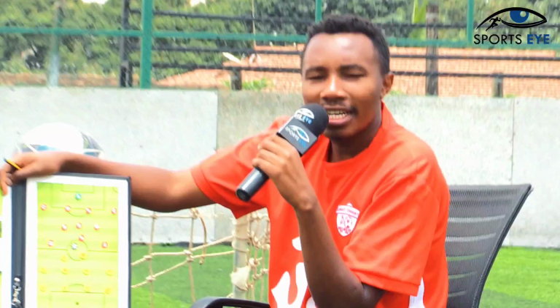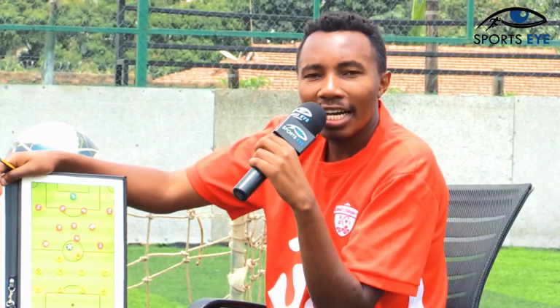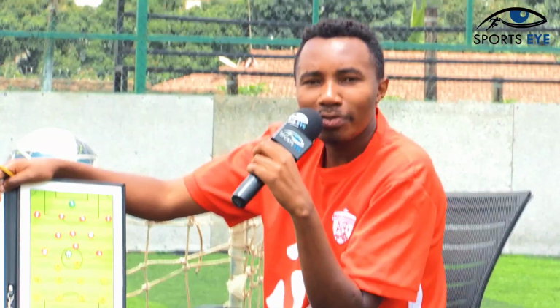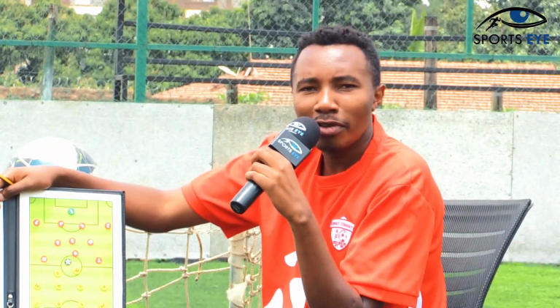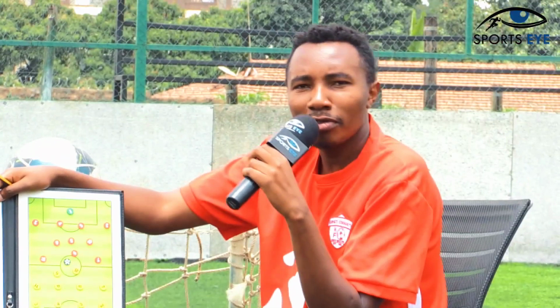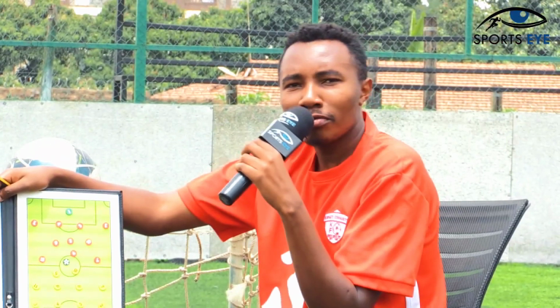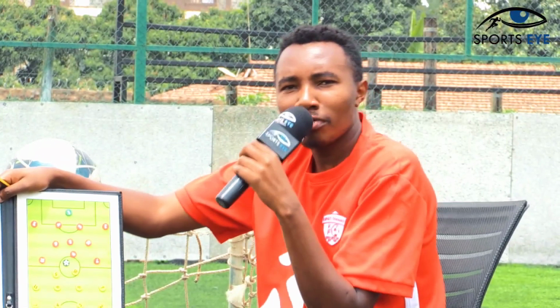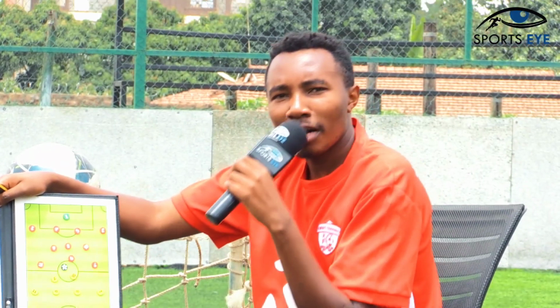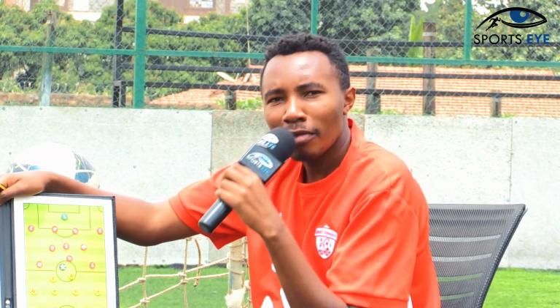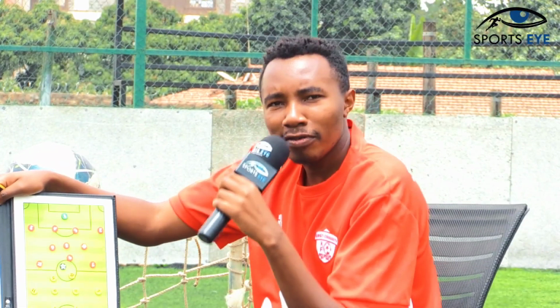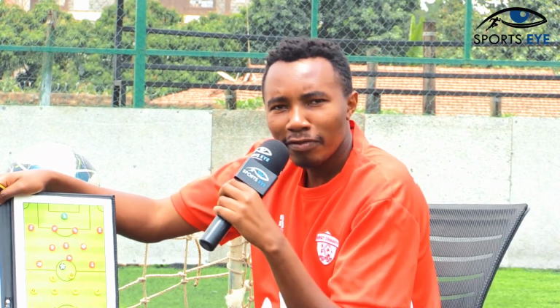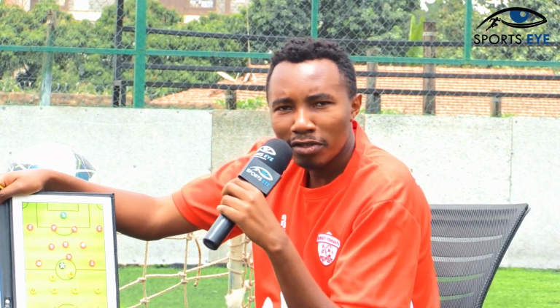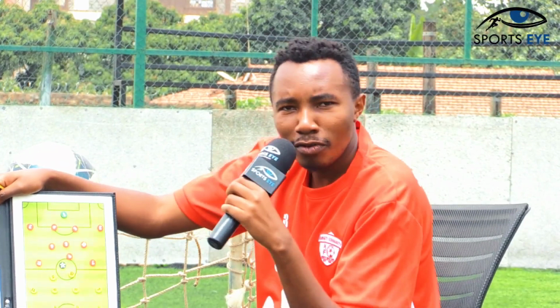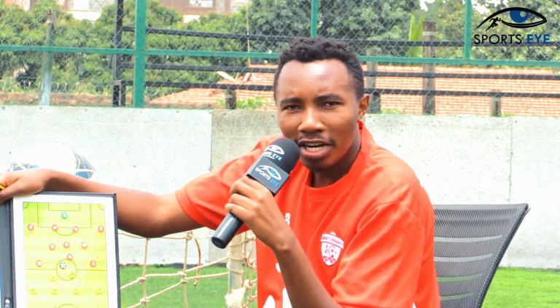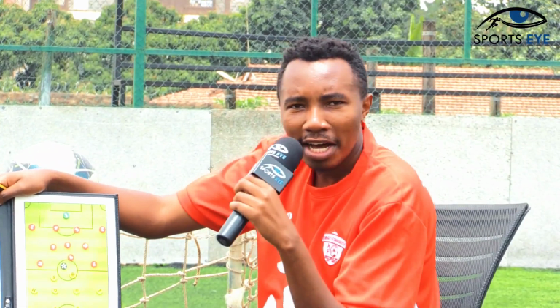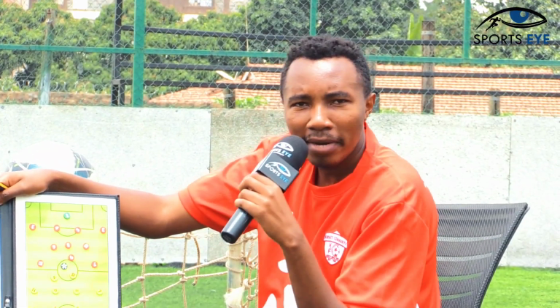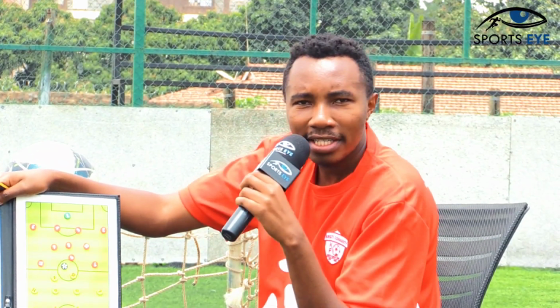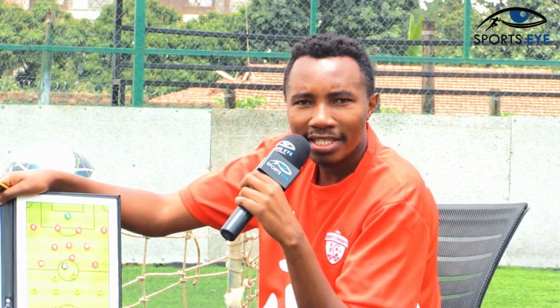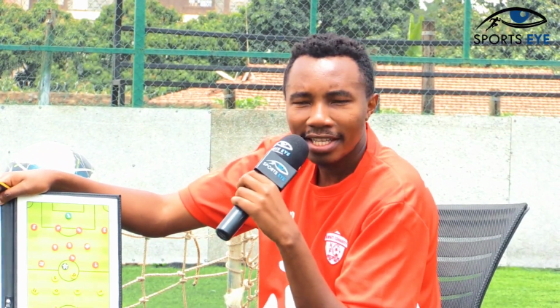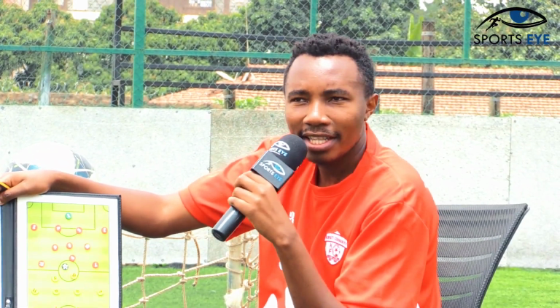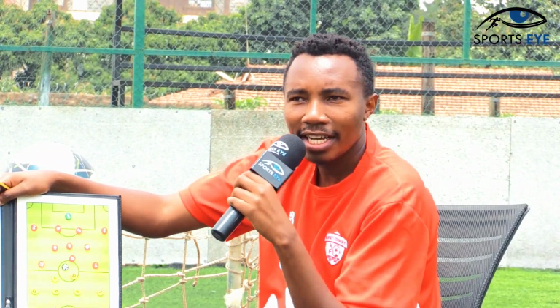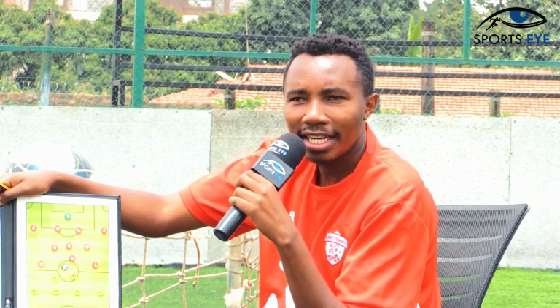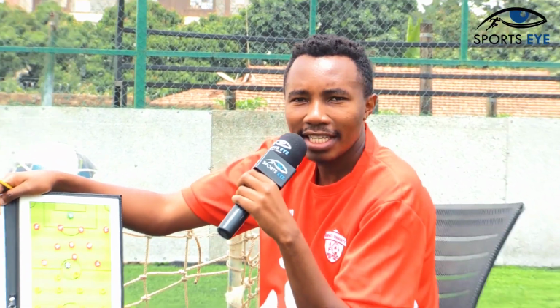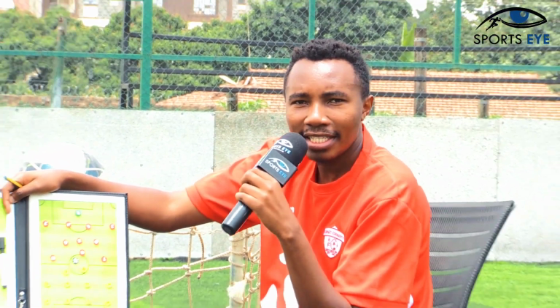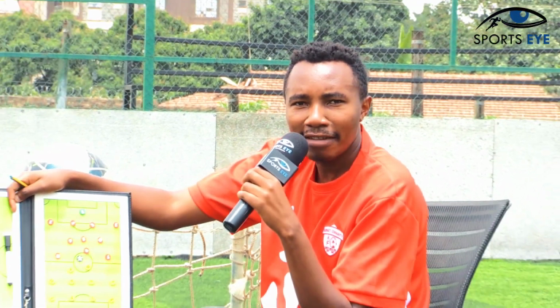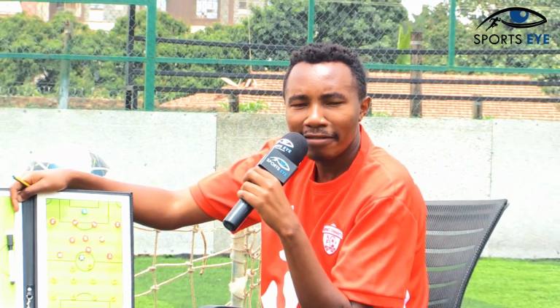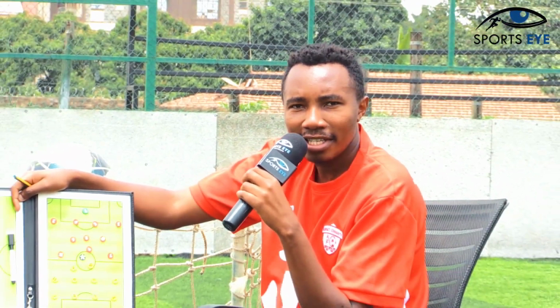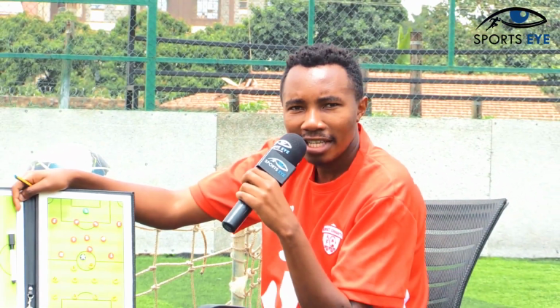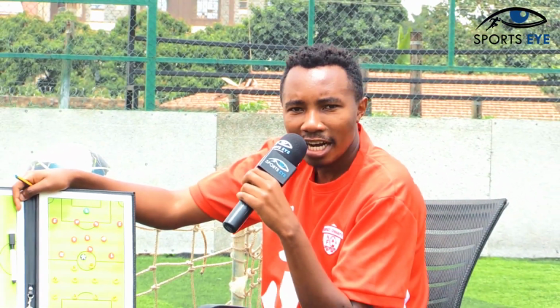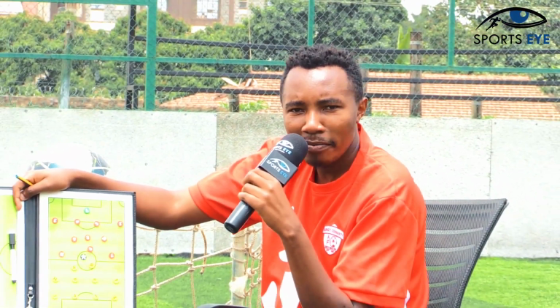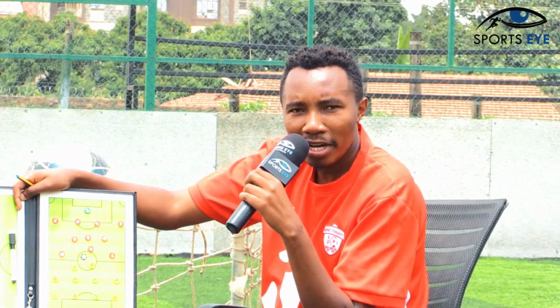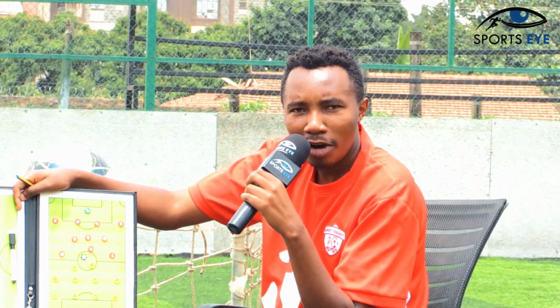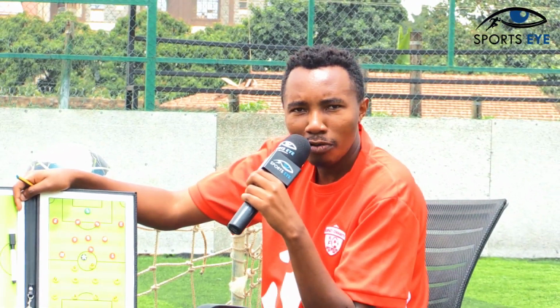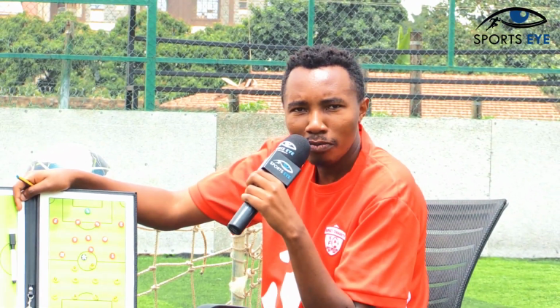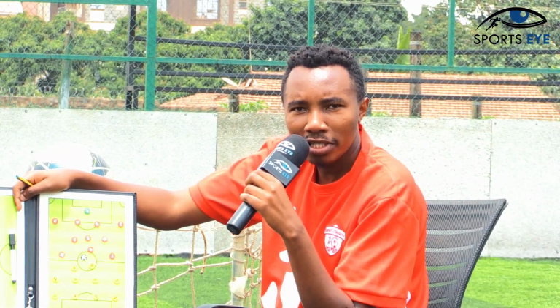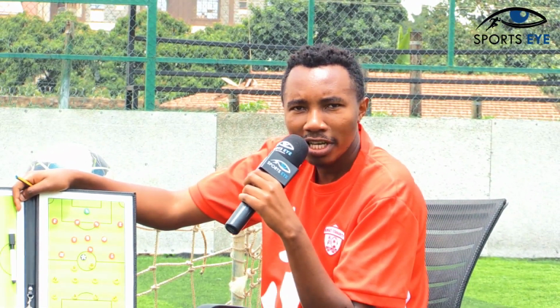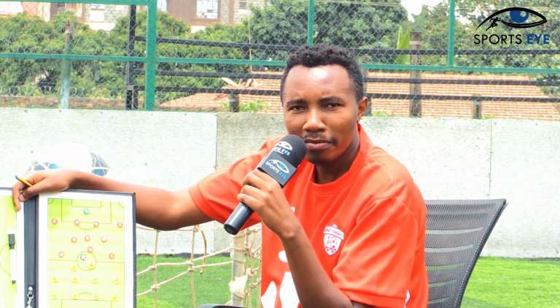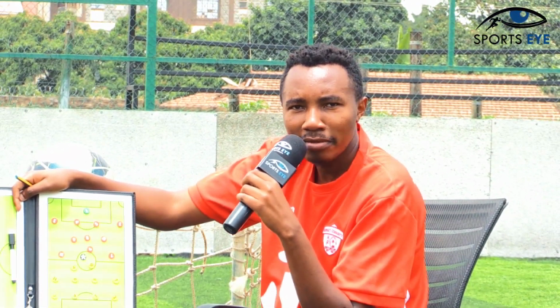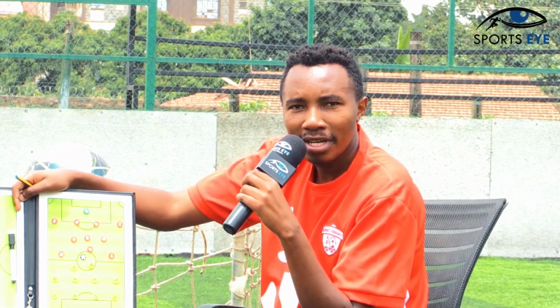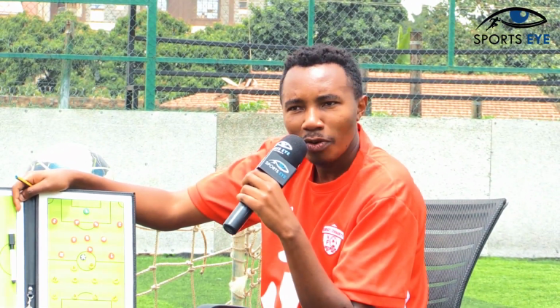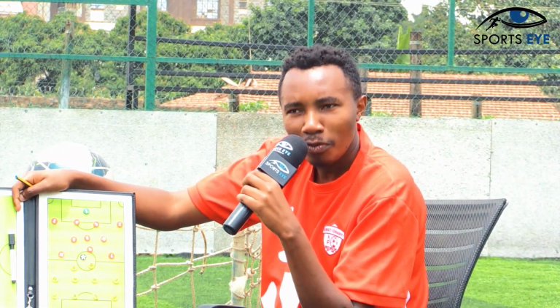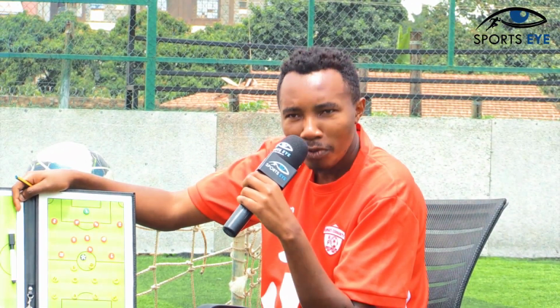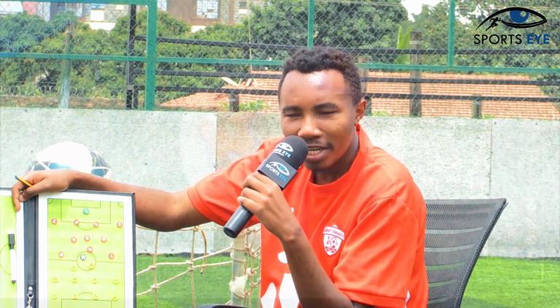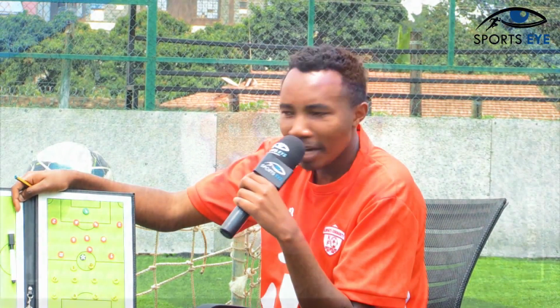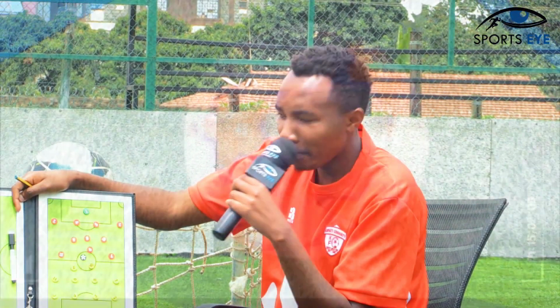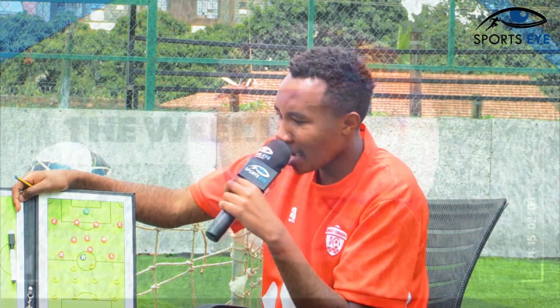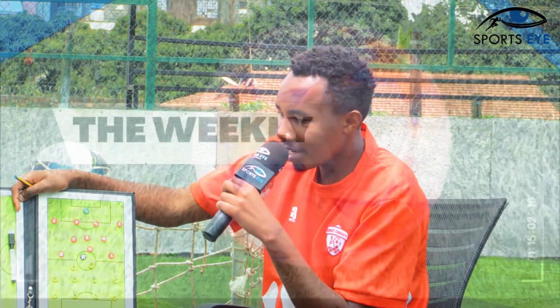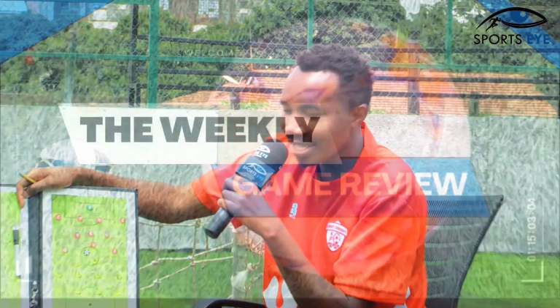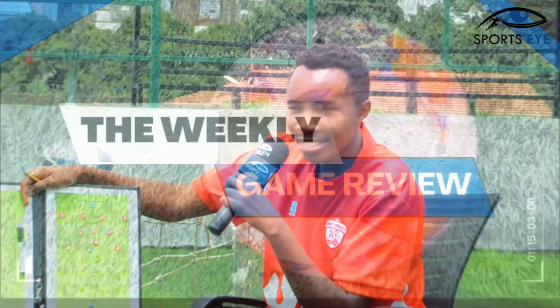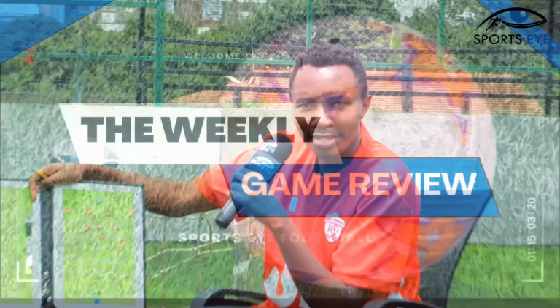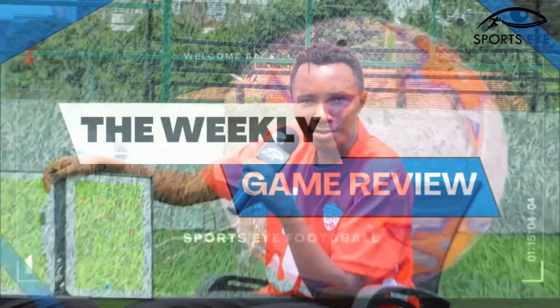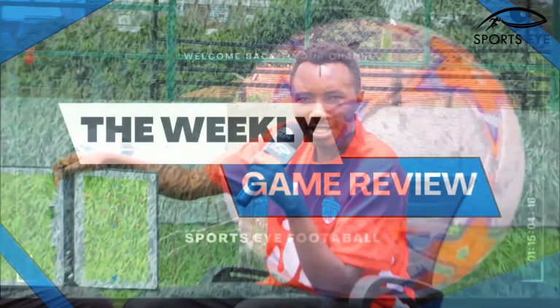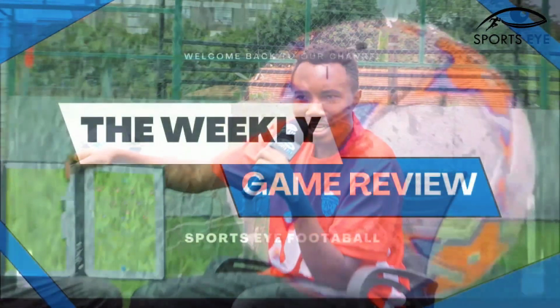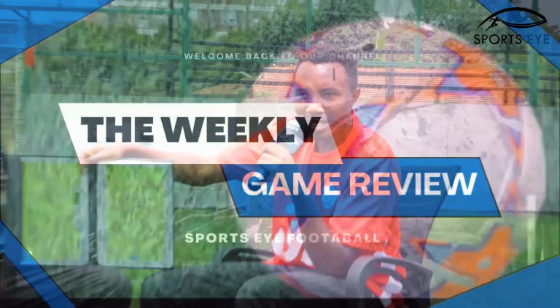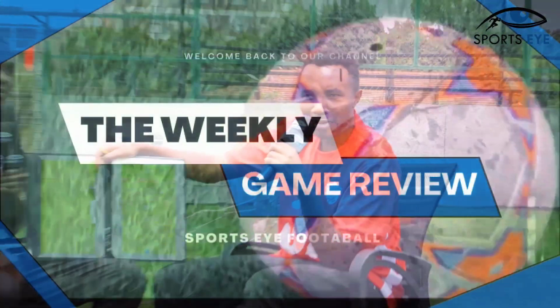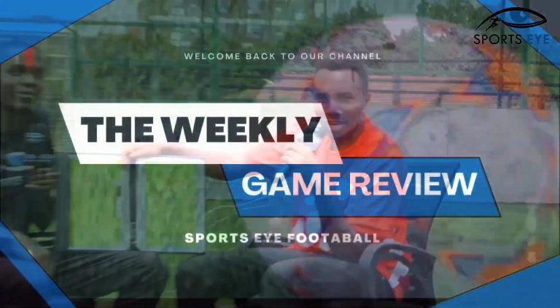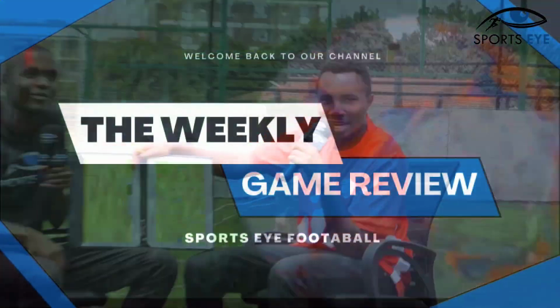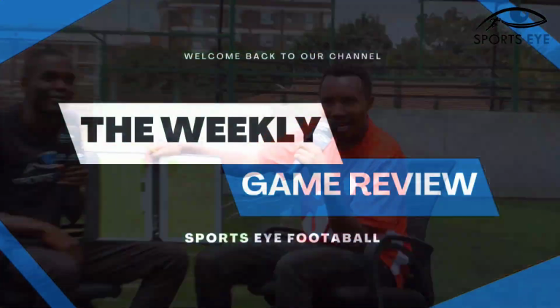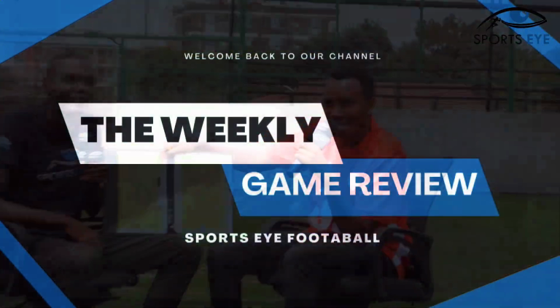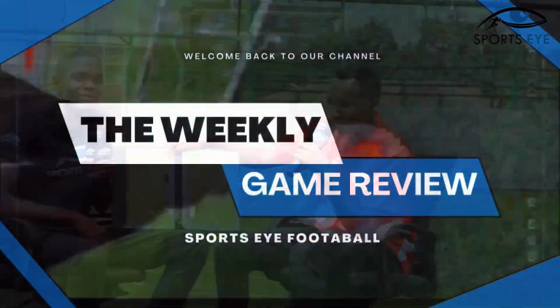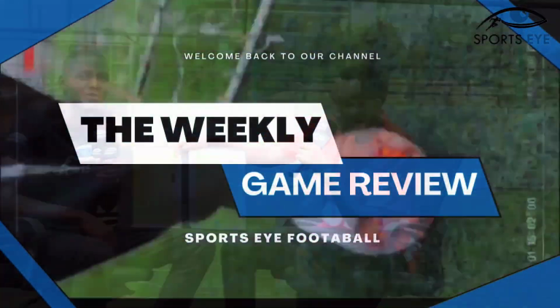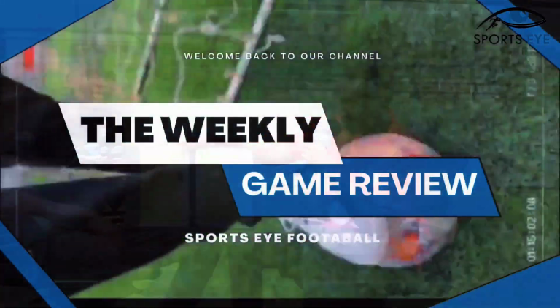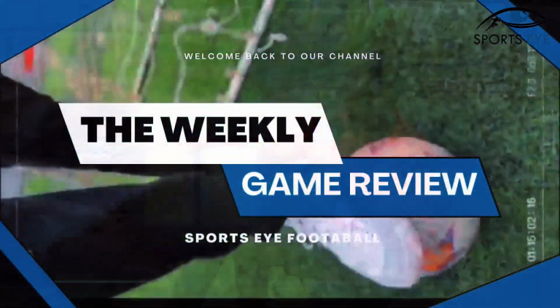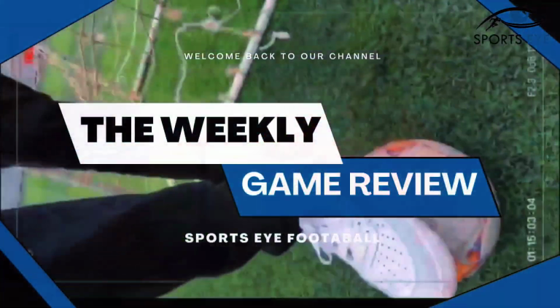Guys, we are going to talk about football numbers in the Tusker vs Kakamega Homeboys game. Welcome and listen to the technical analysis by Uchi.